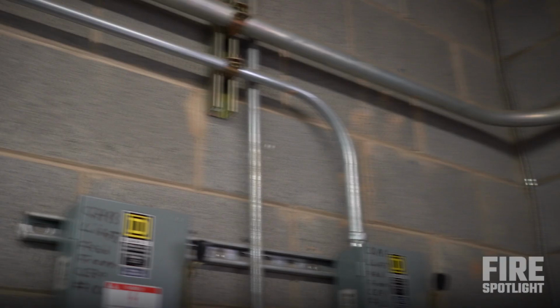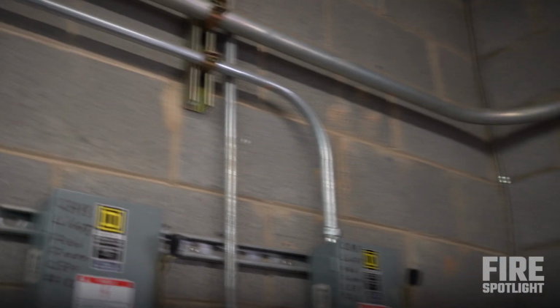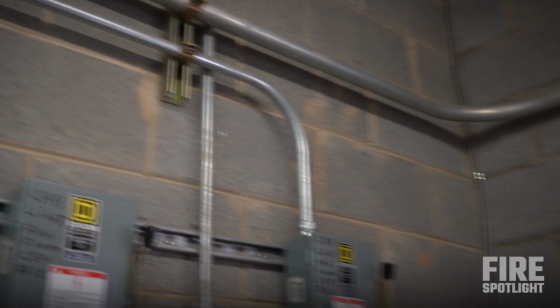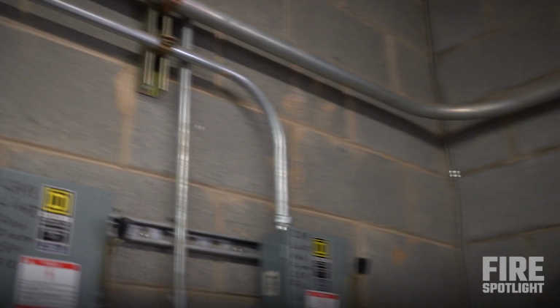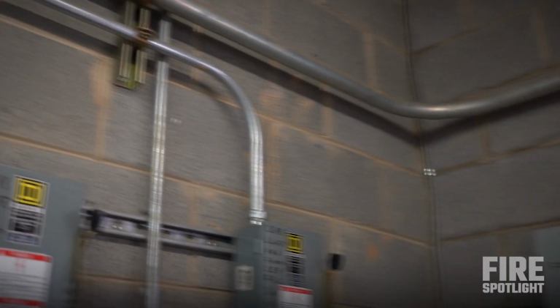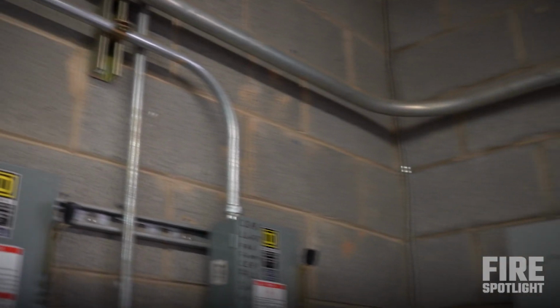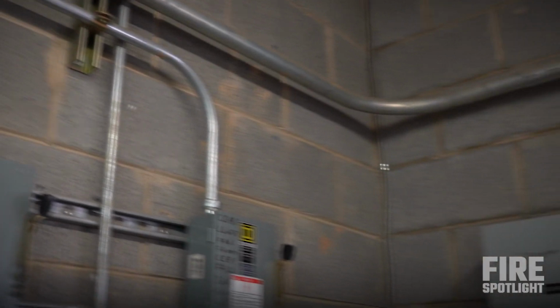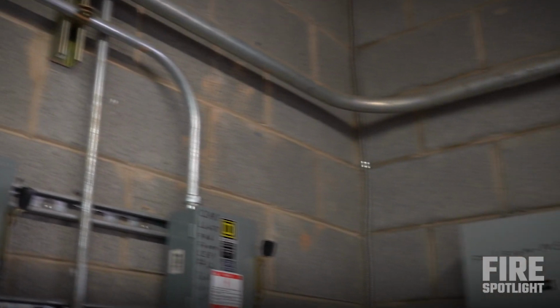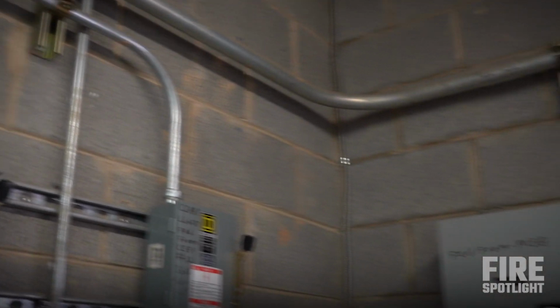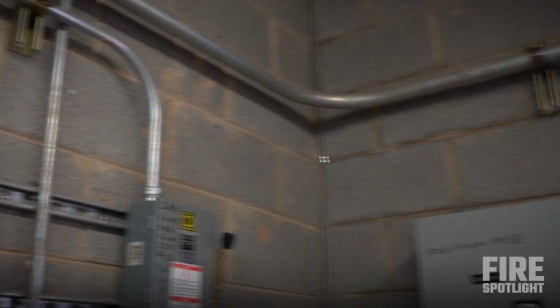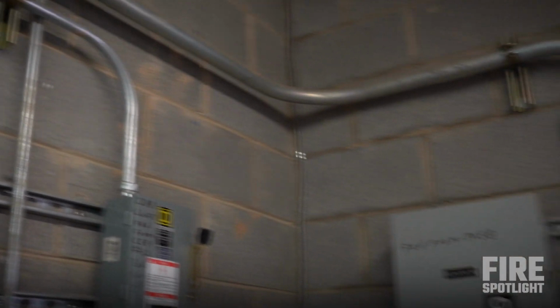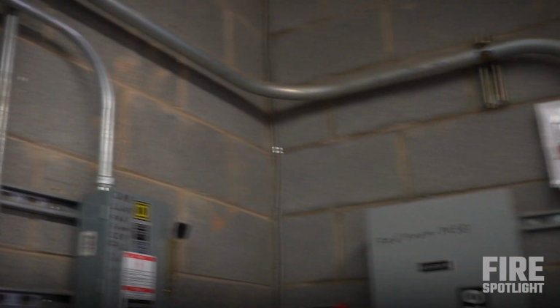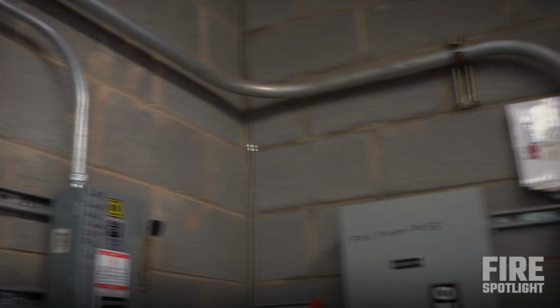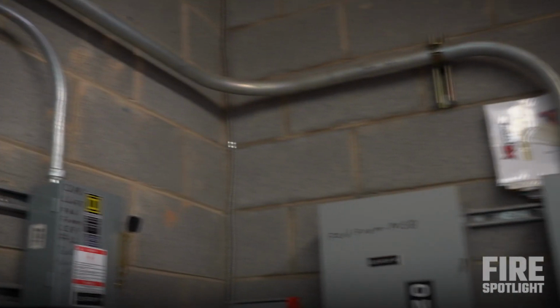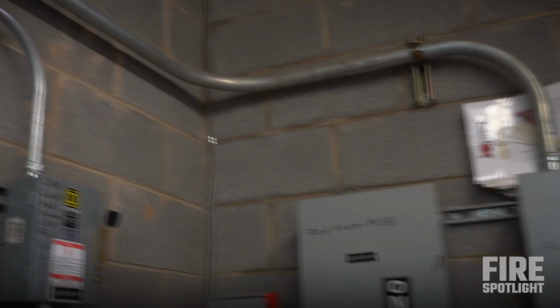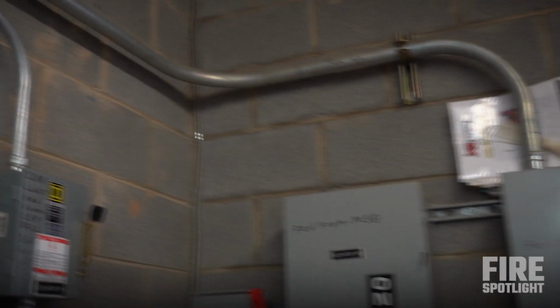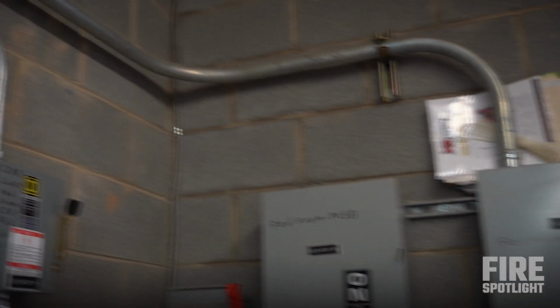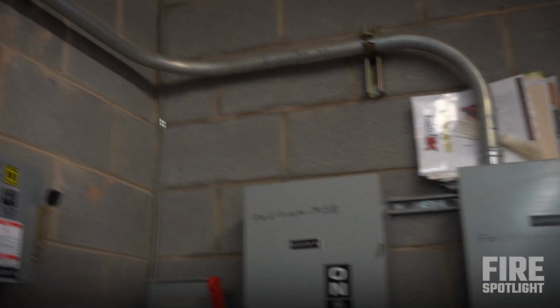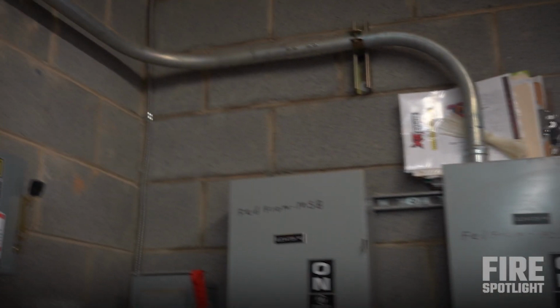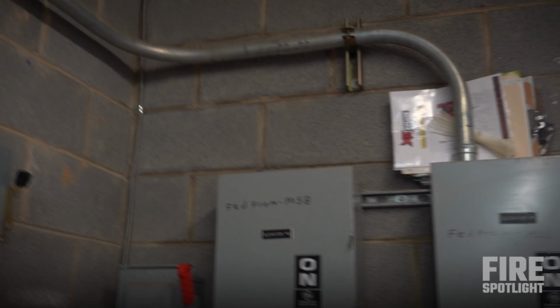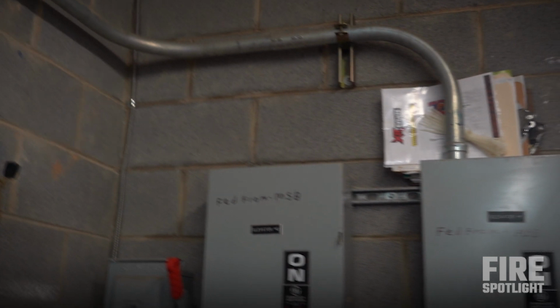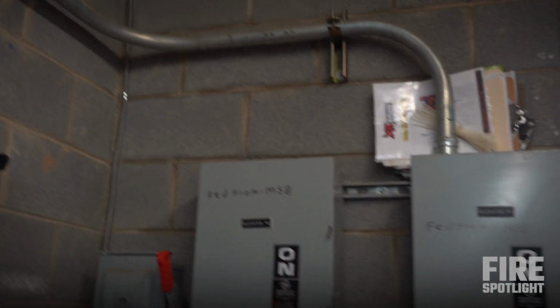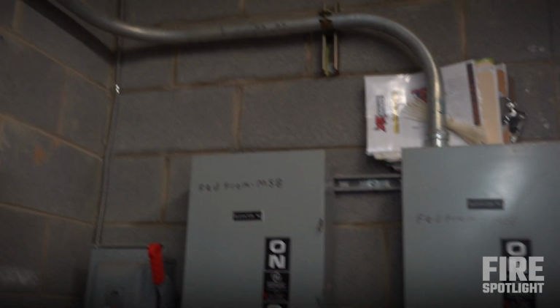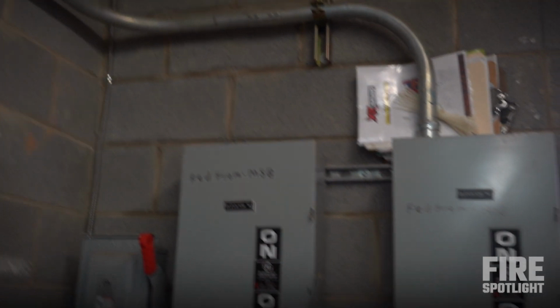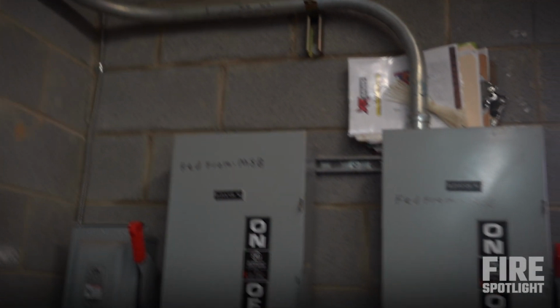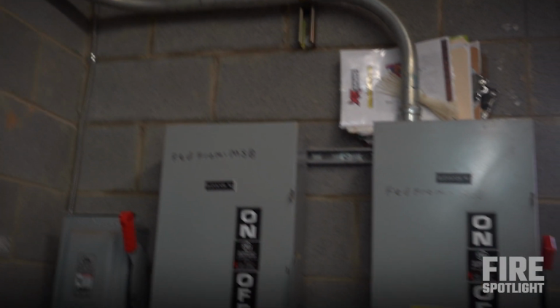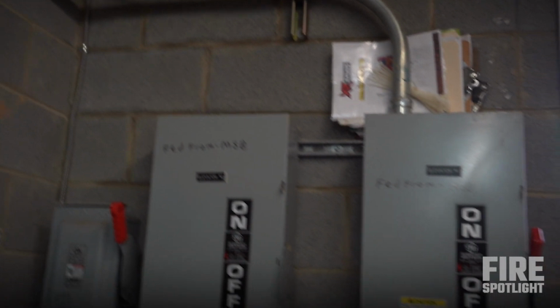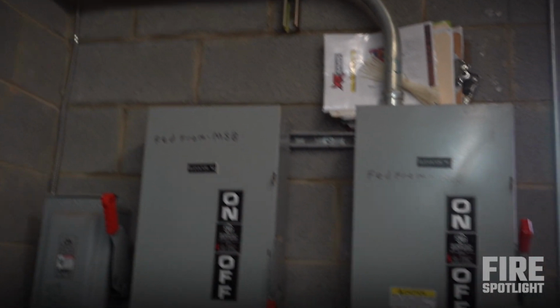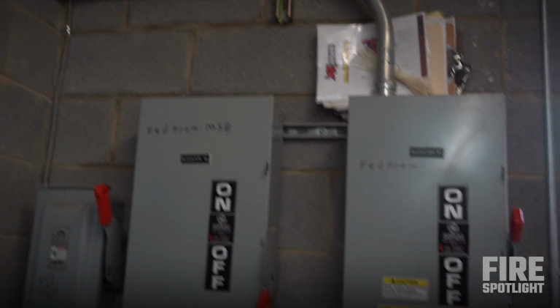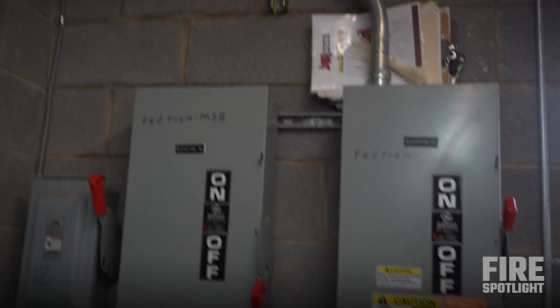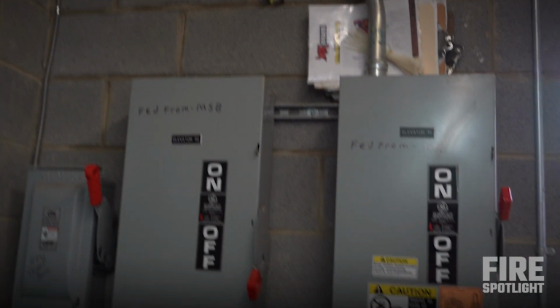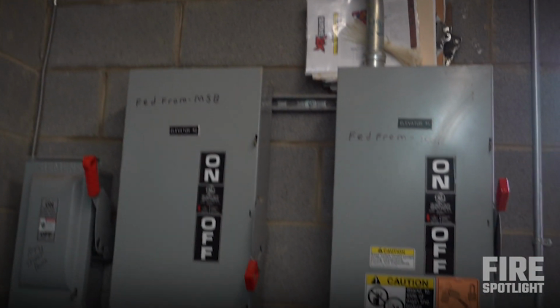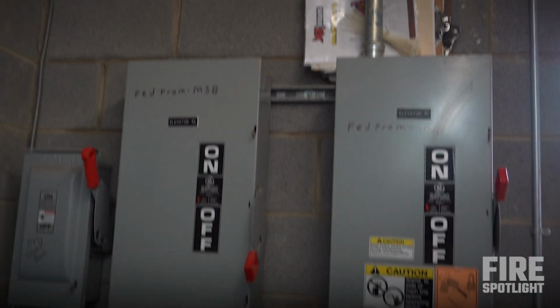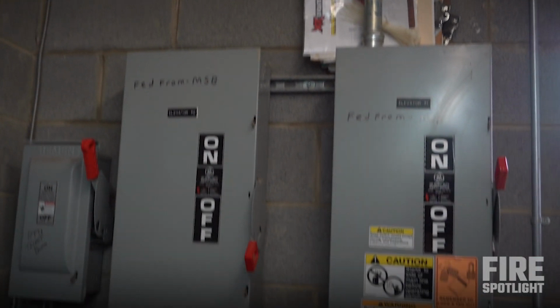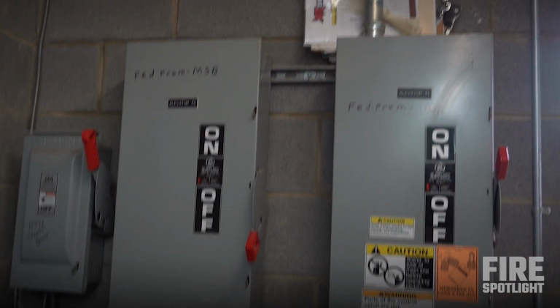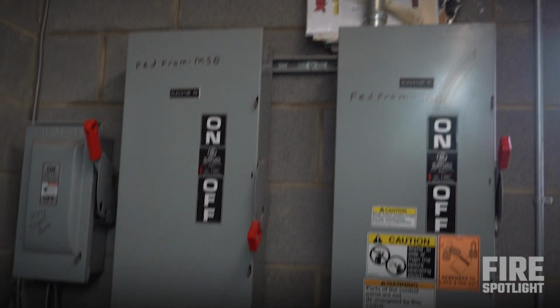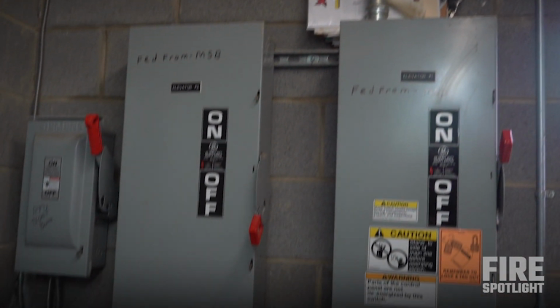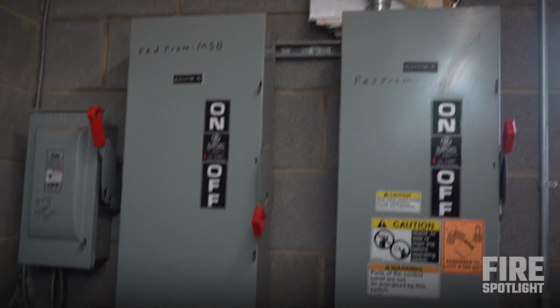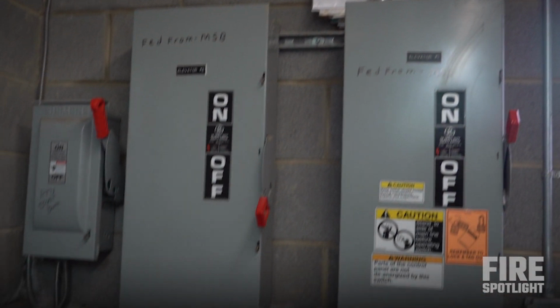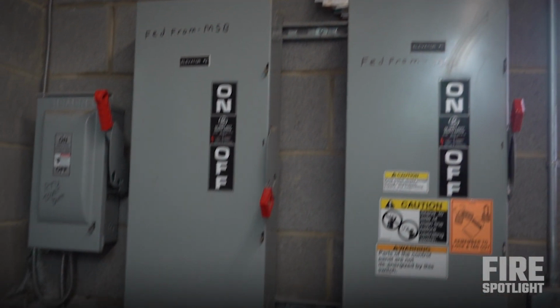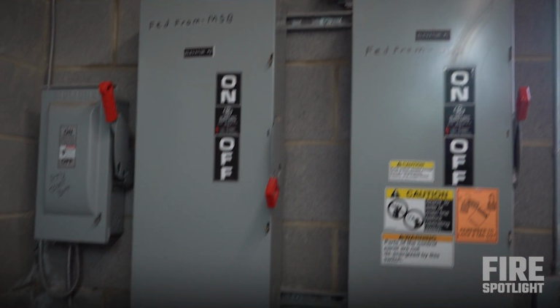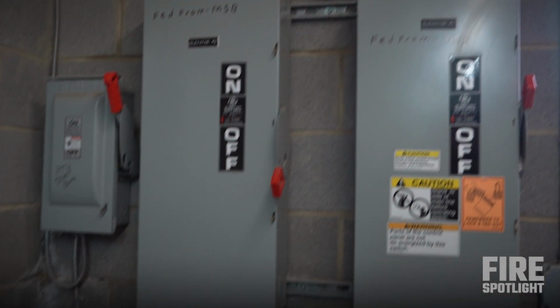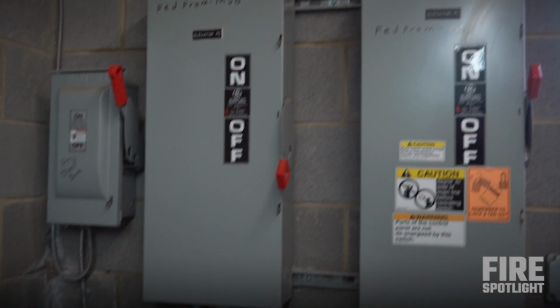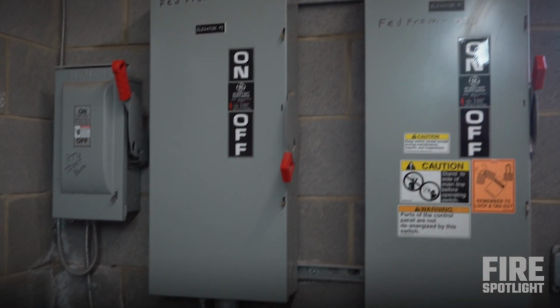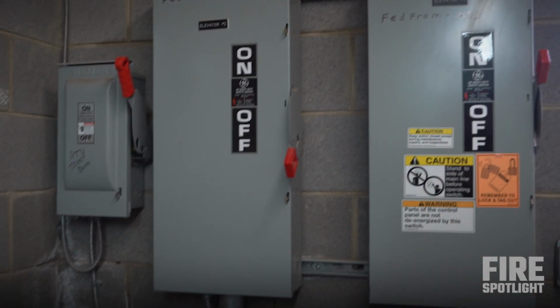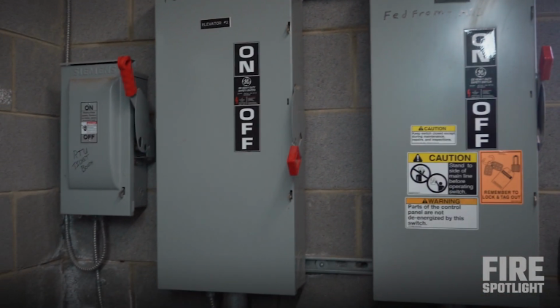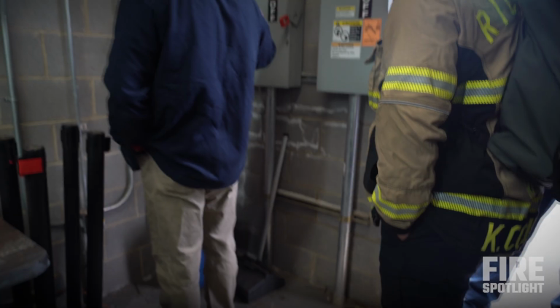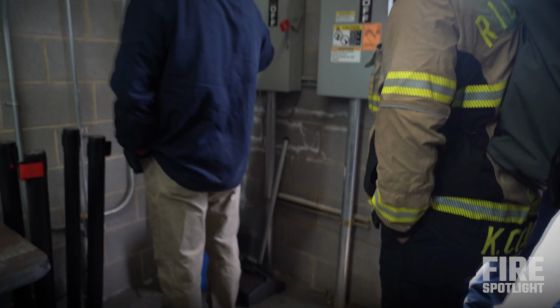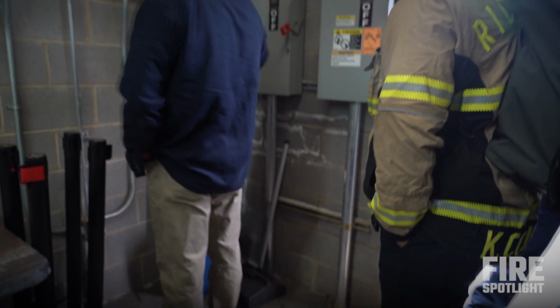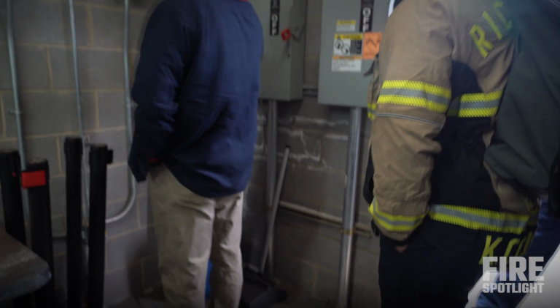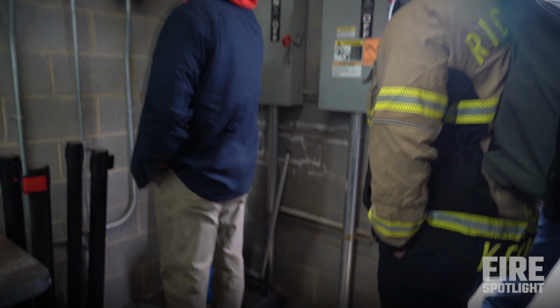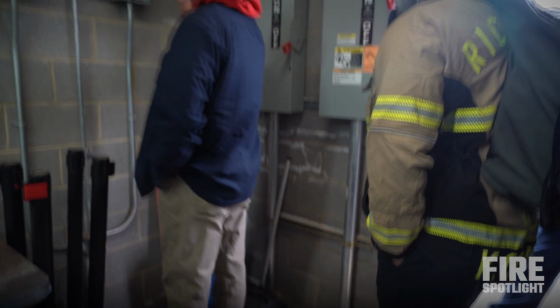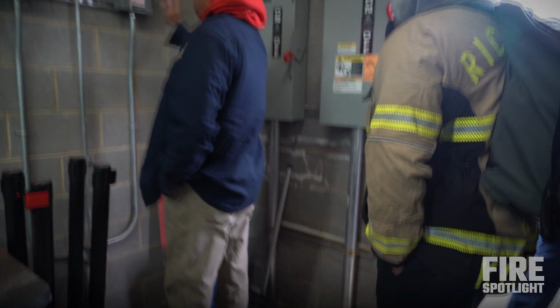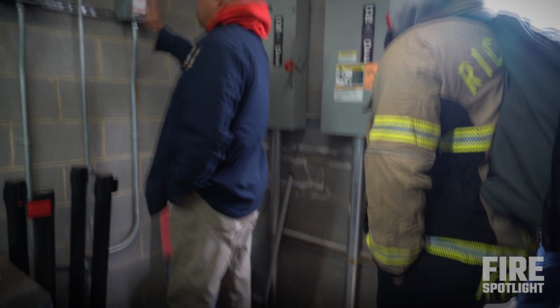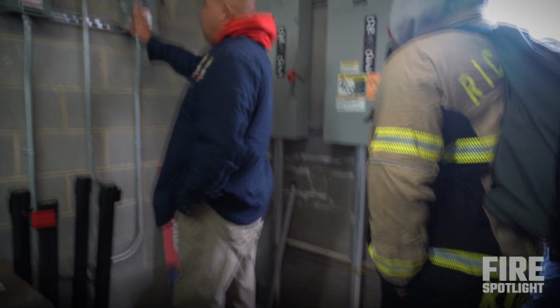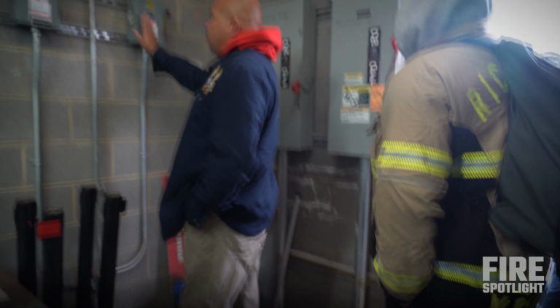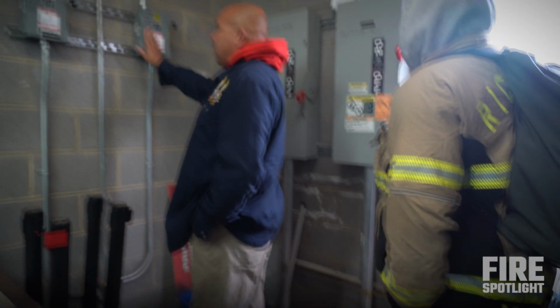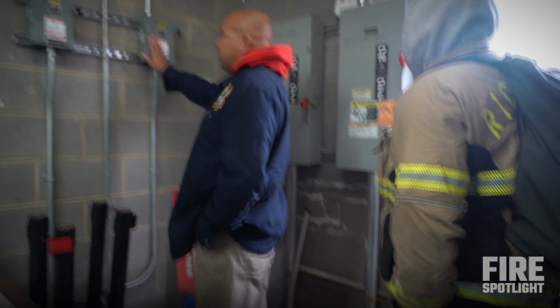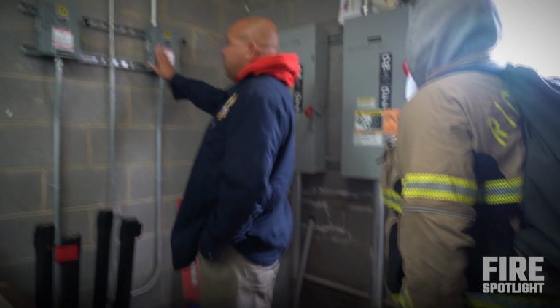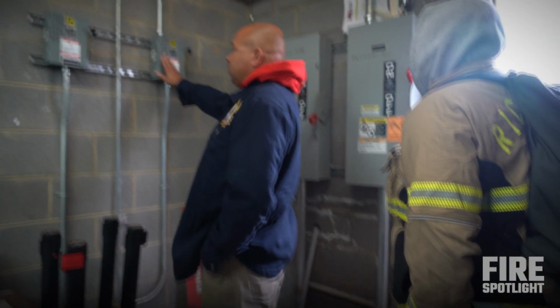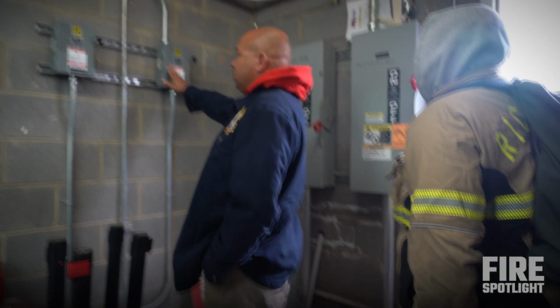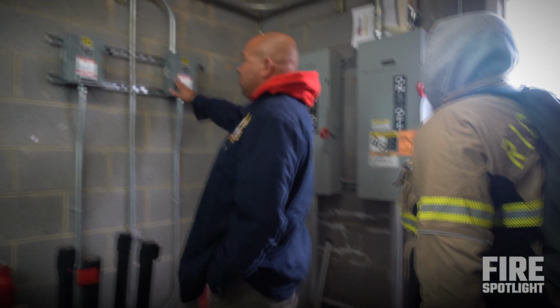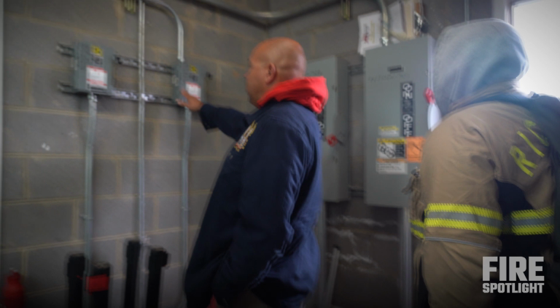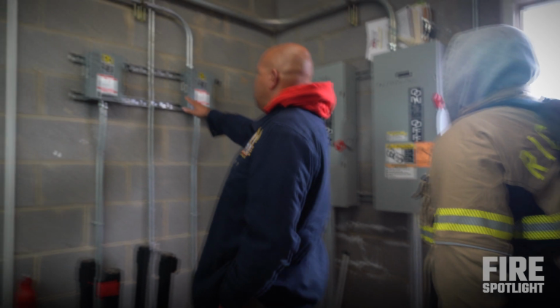Big conduit coming in, big box. Small boxes, right?